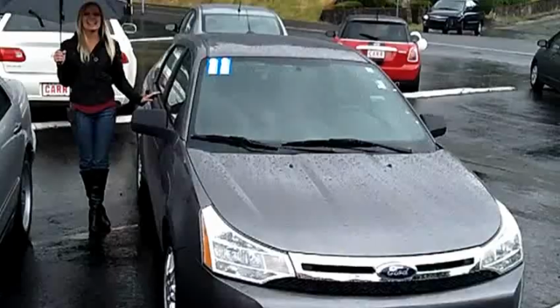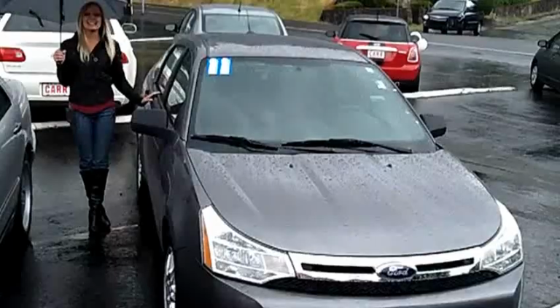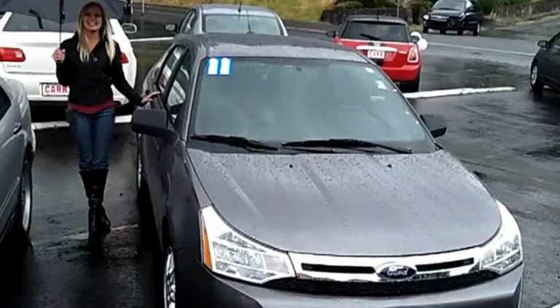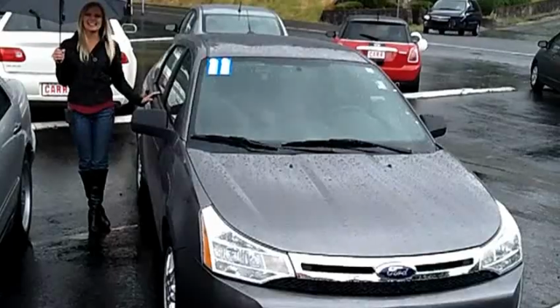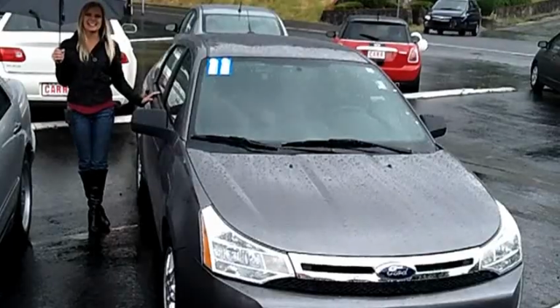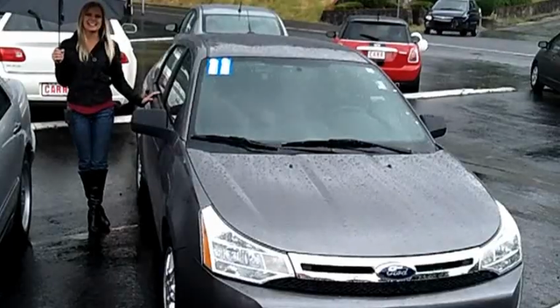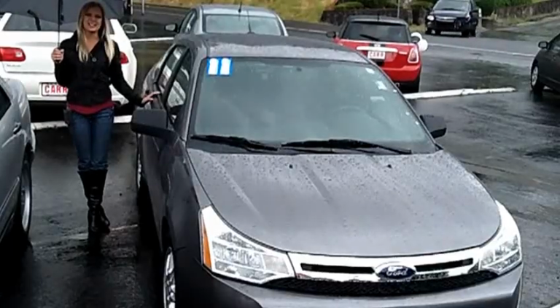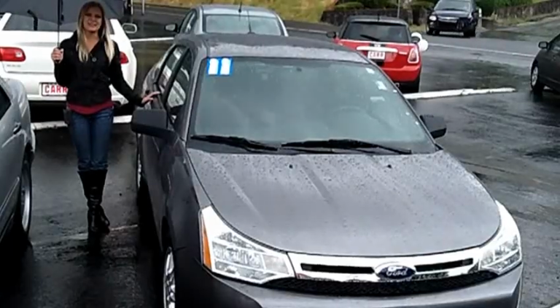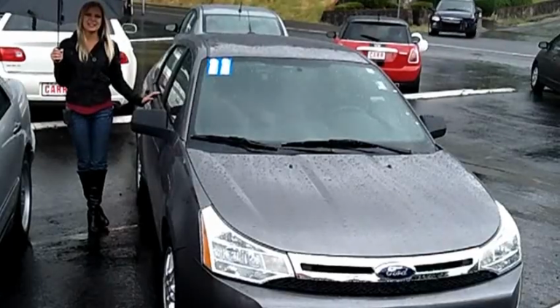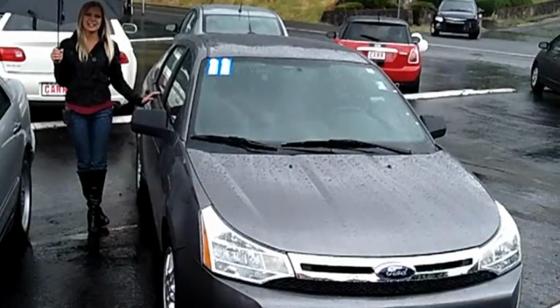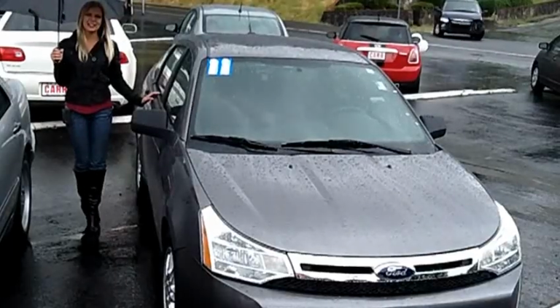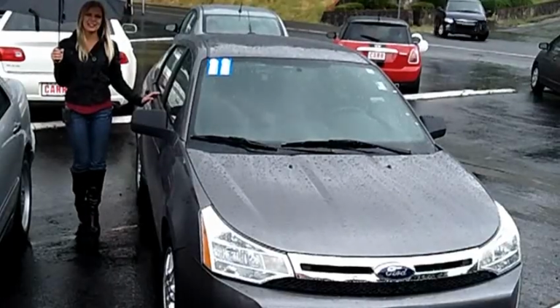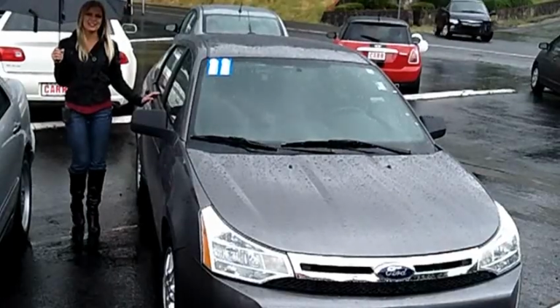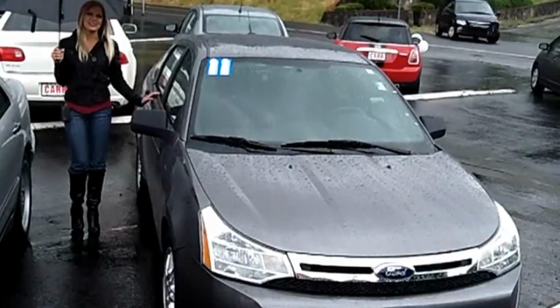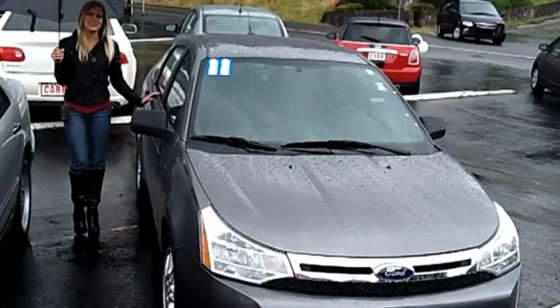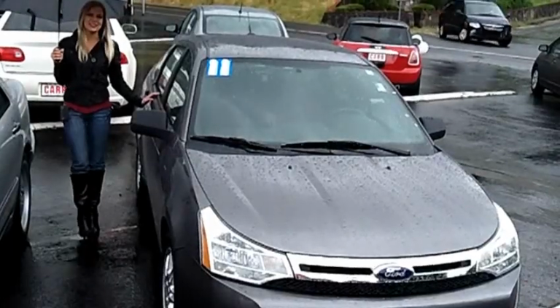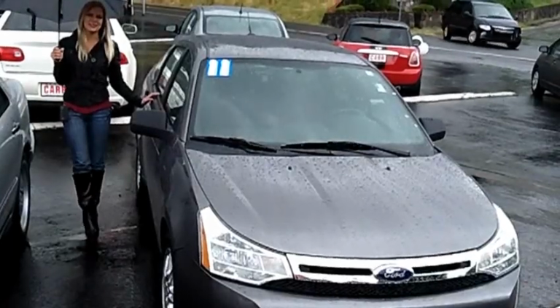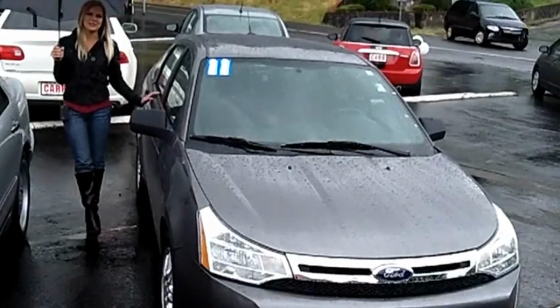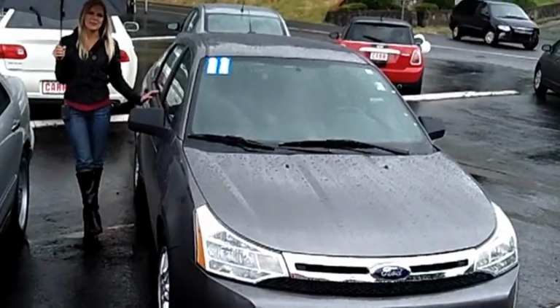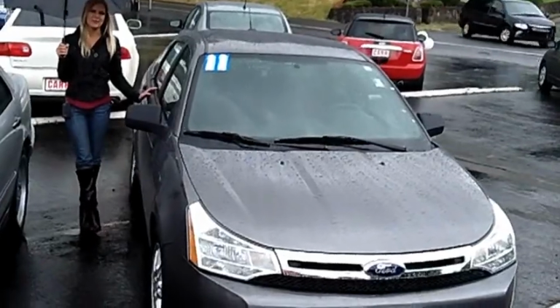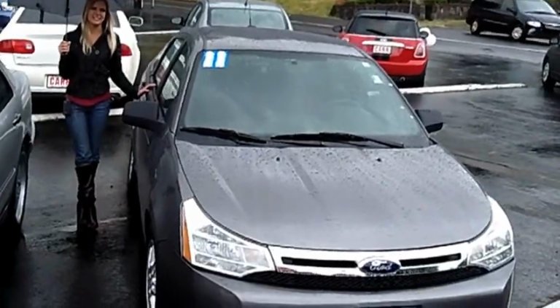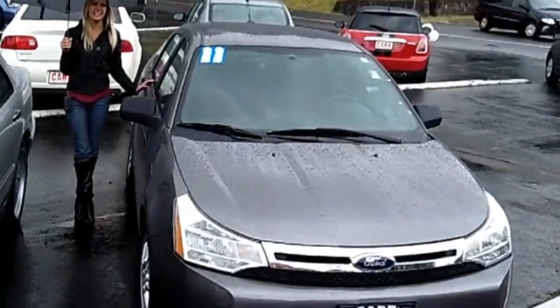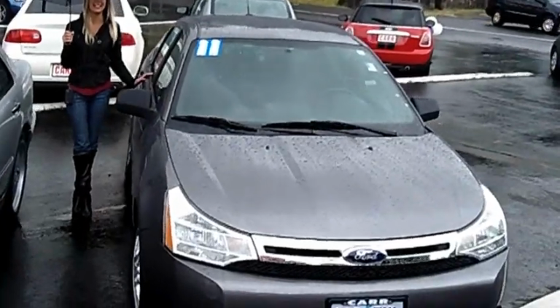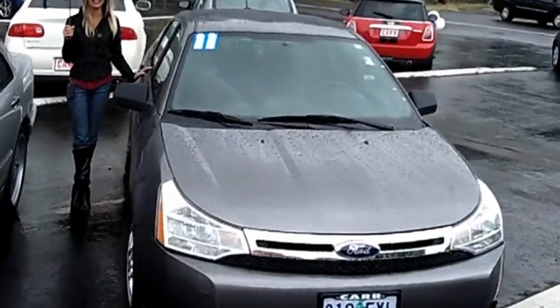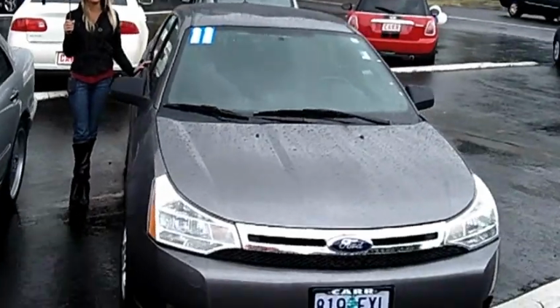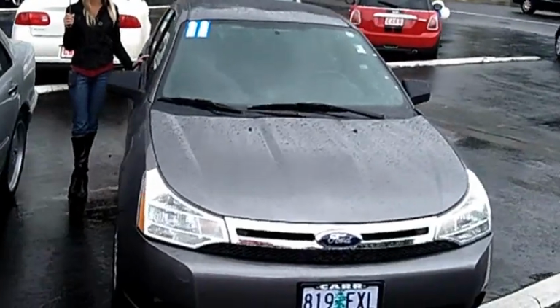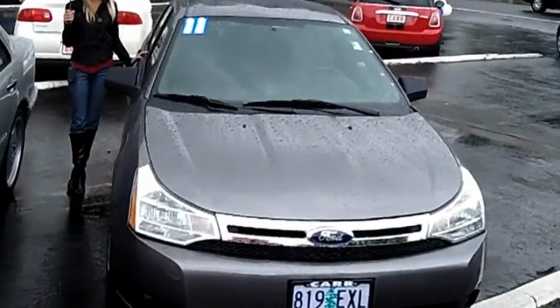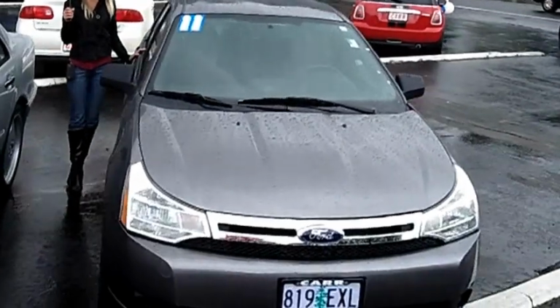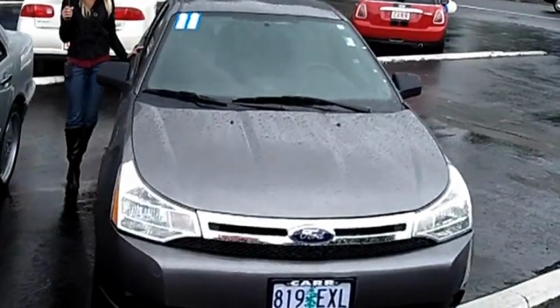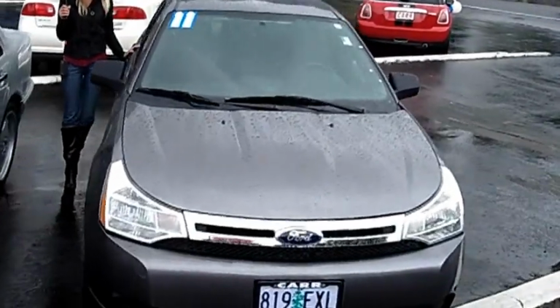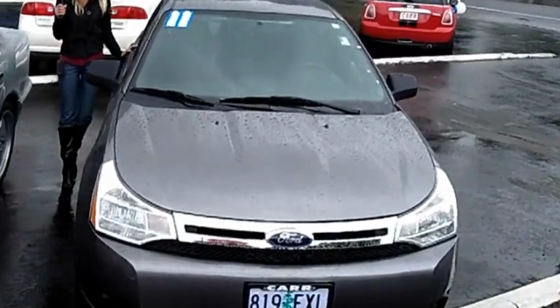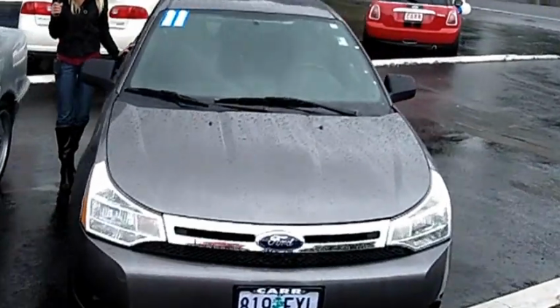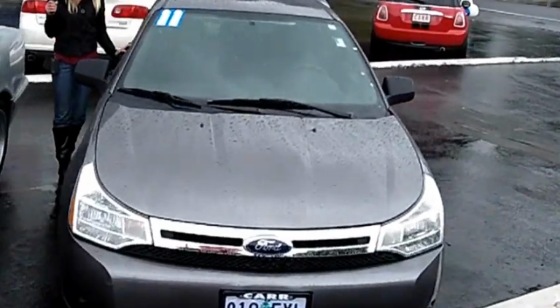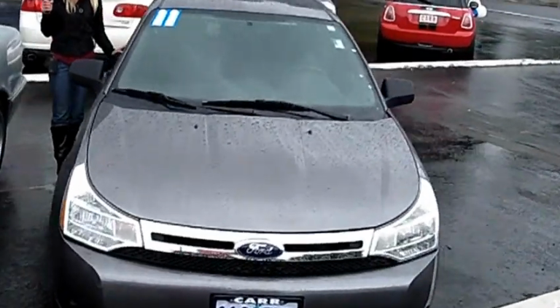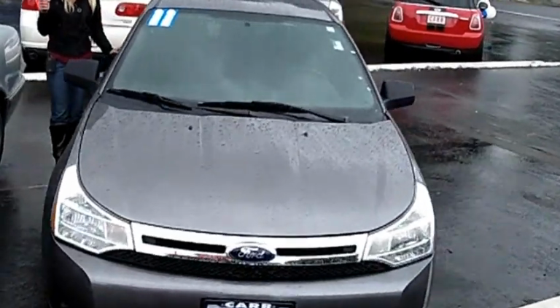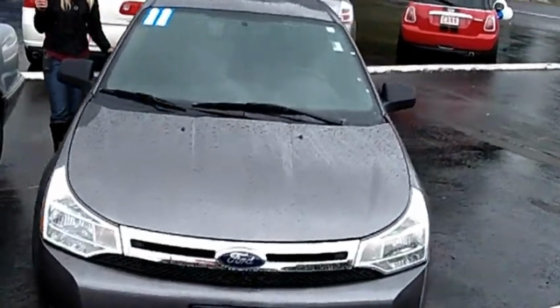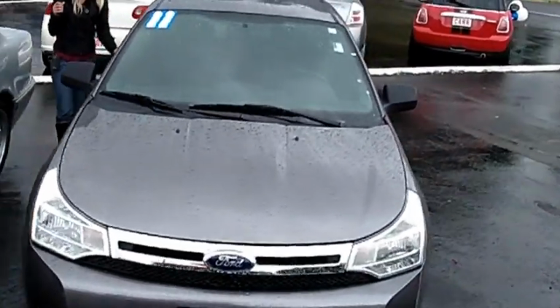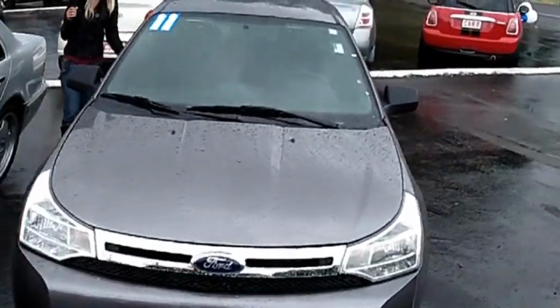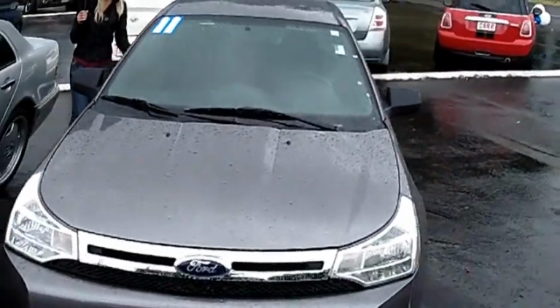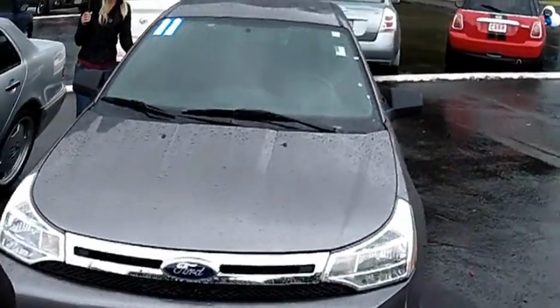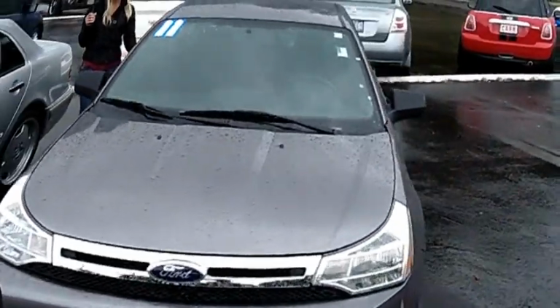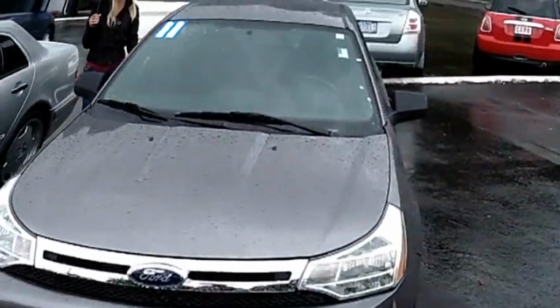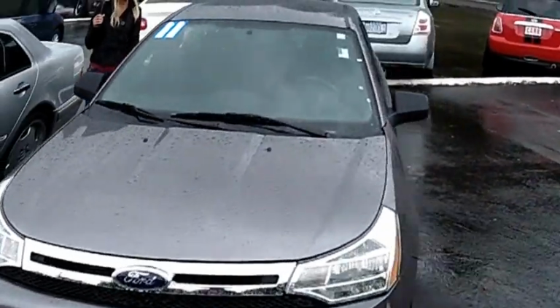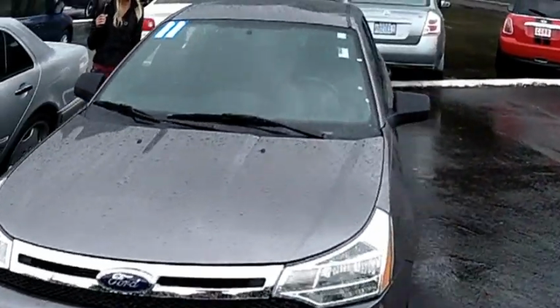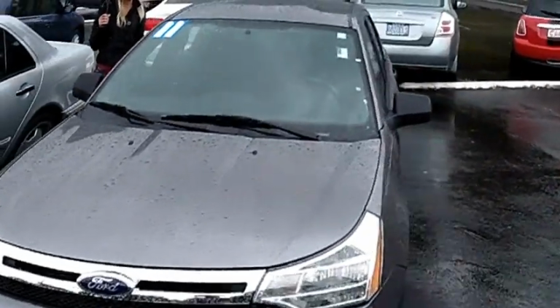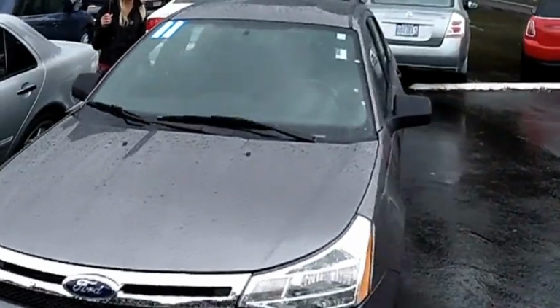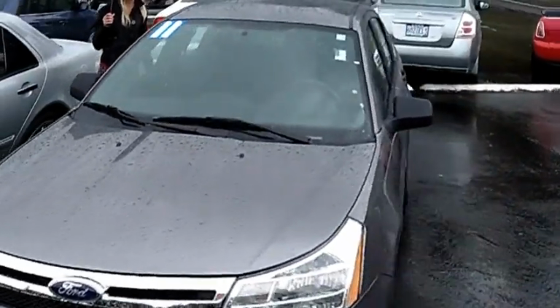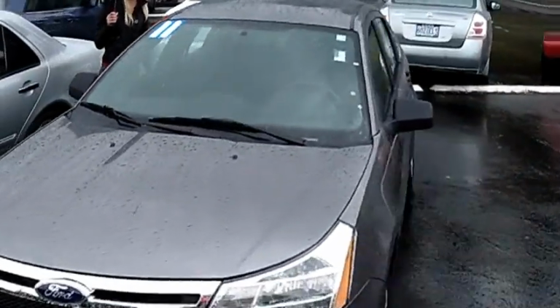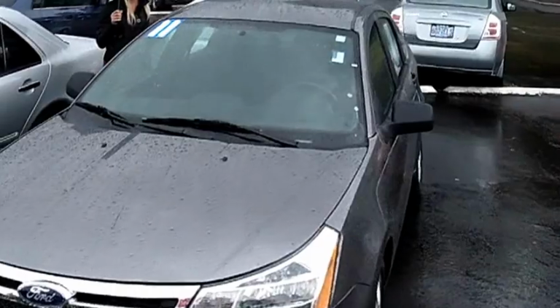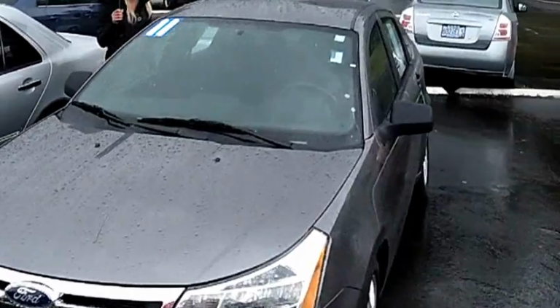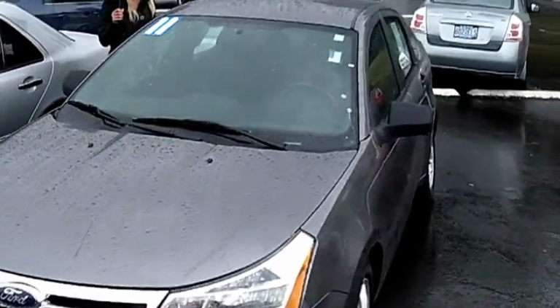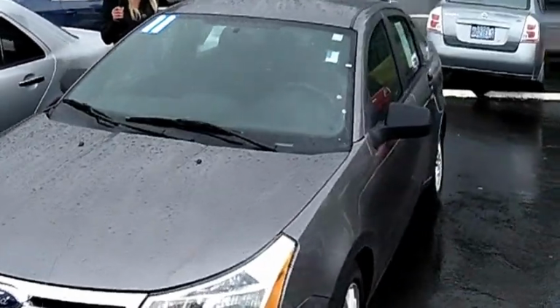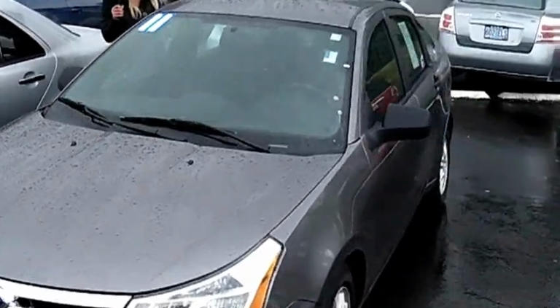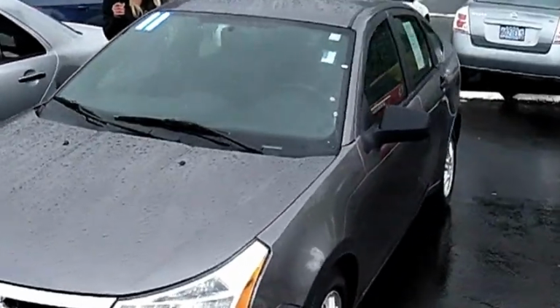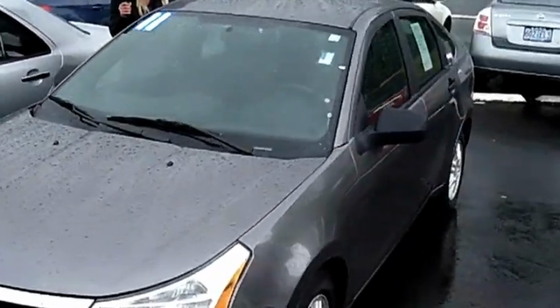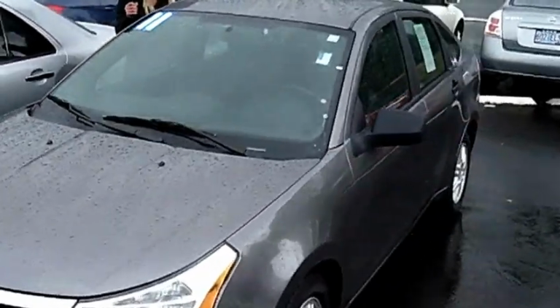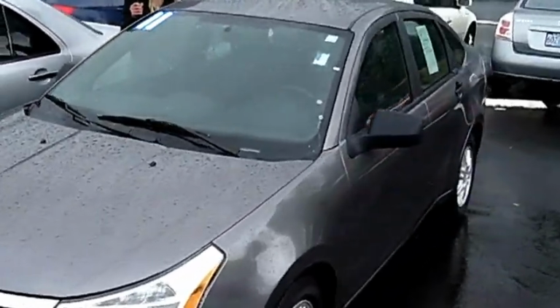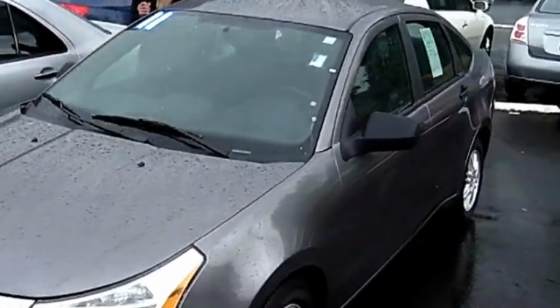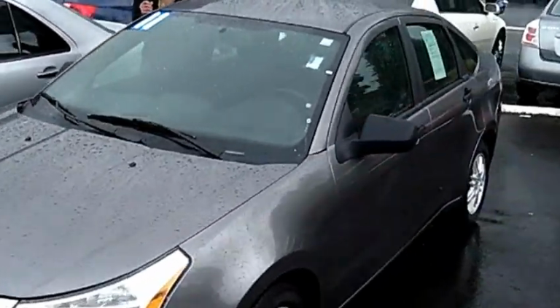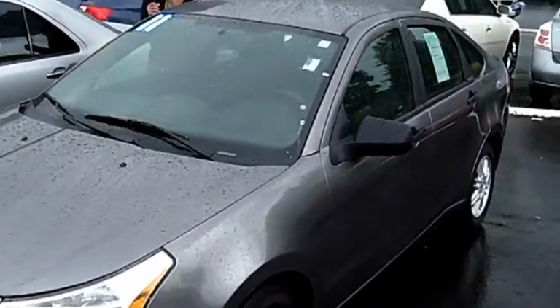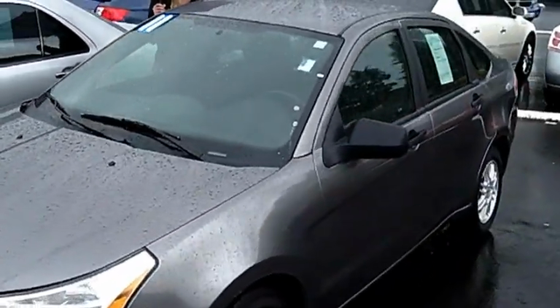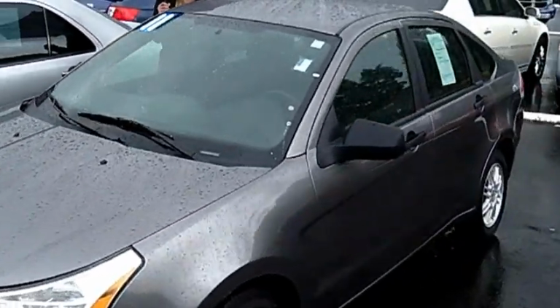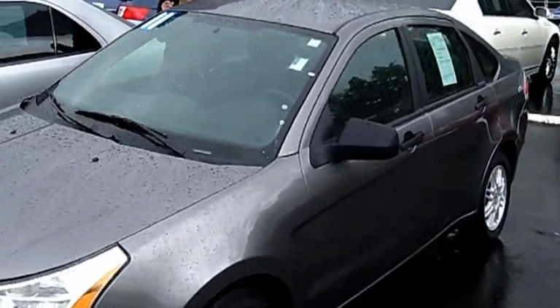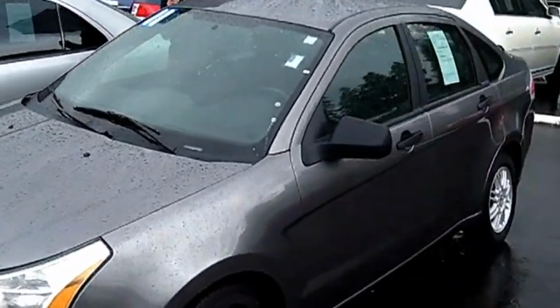Hi, this is Lacey. I'm here at Car Used Cars in Beaverton. Thanks for clicking on that link. This is your virtual tour of the 2011 Ford Focus SE.